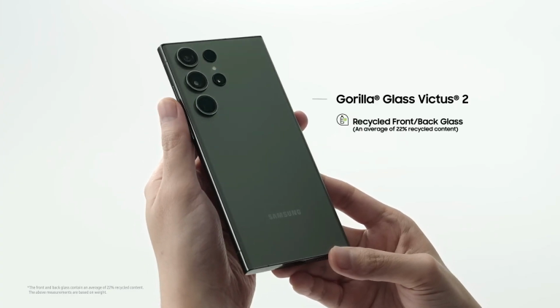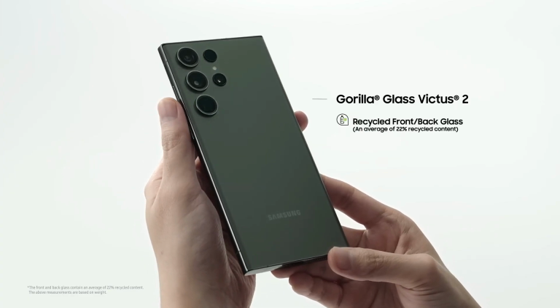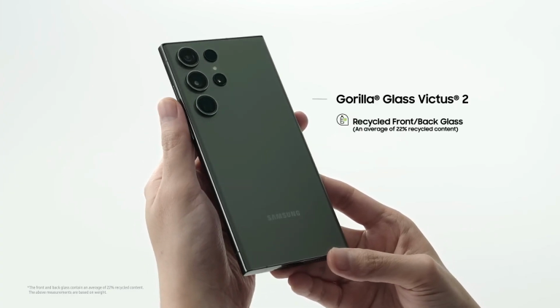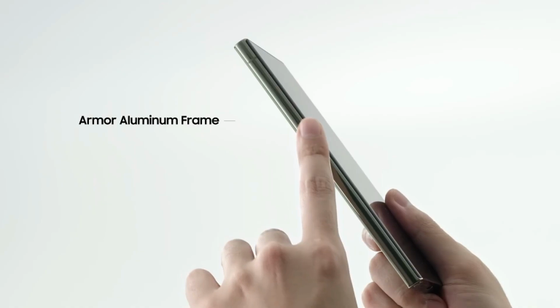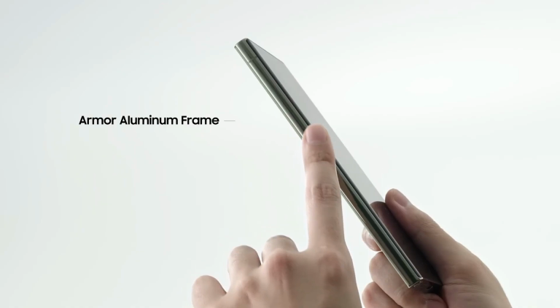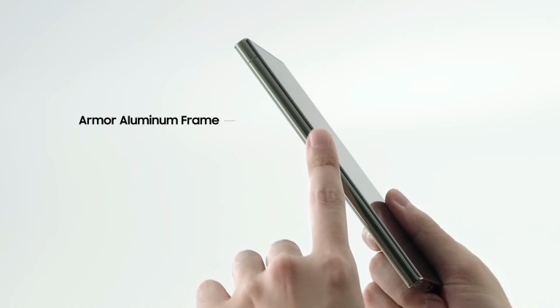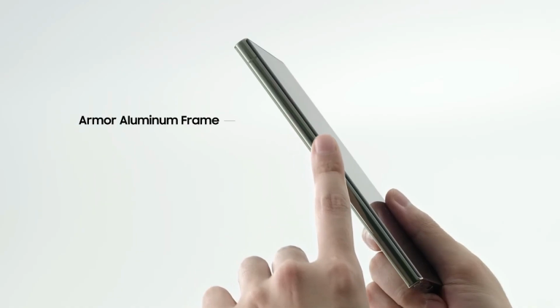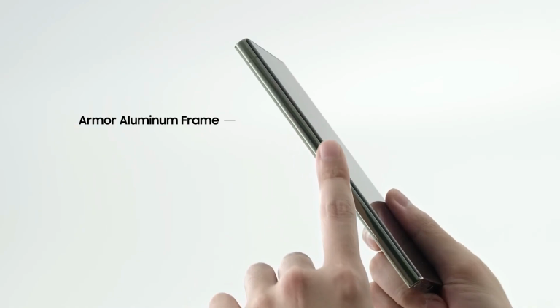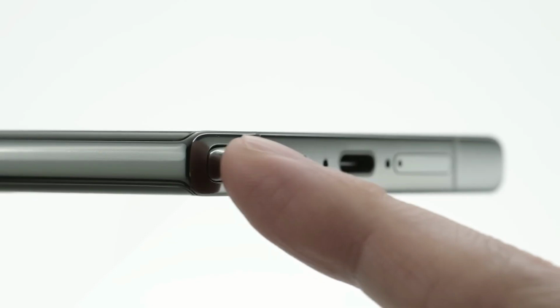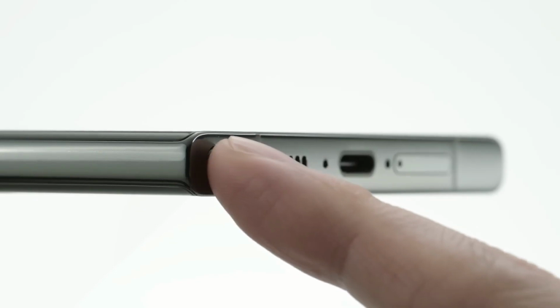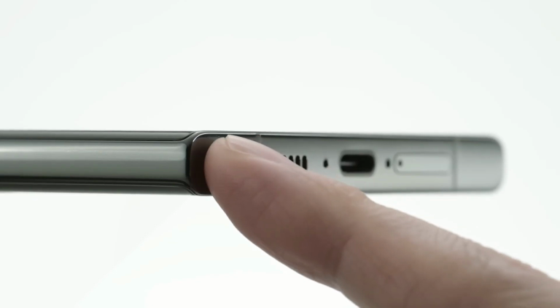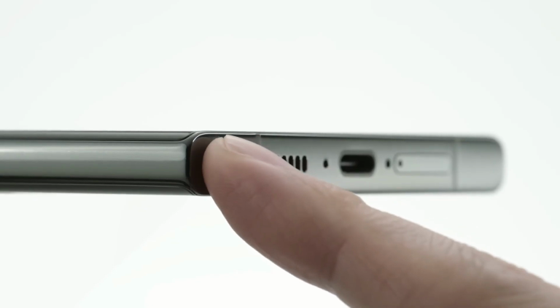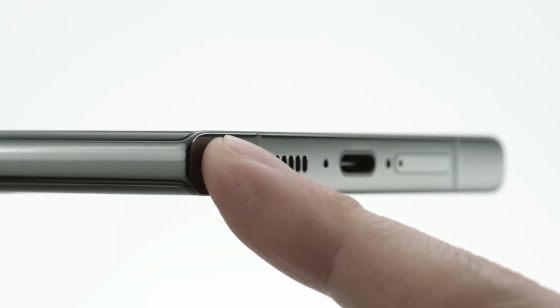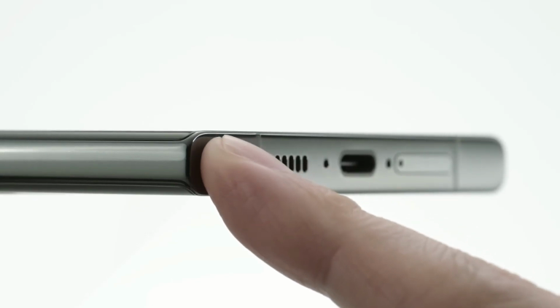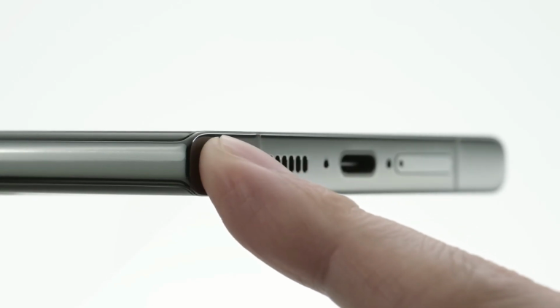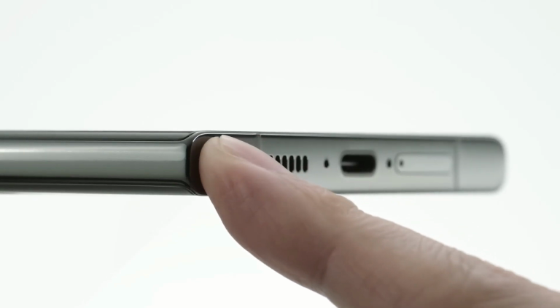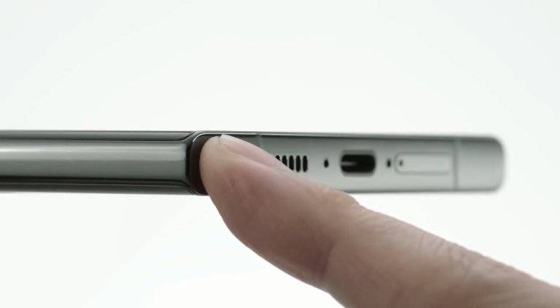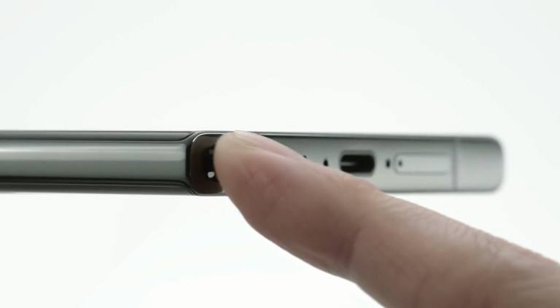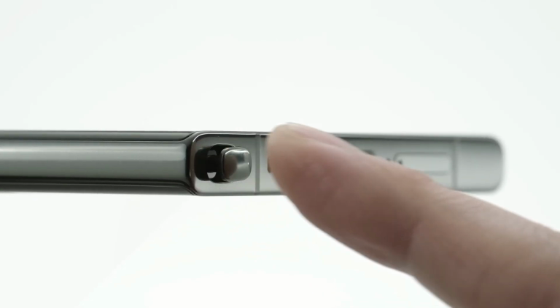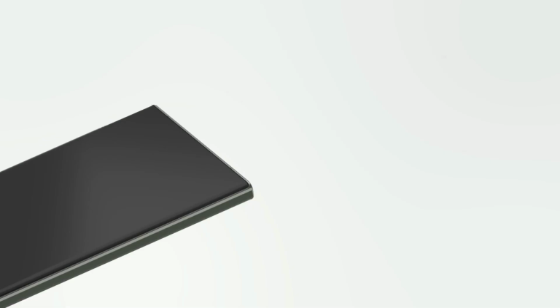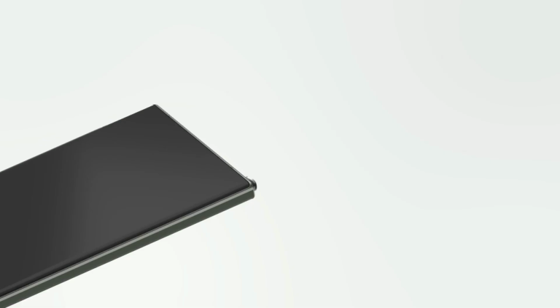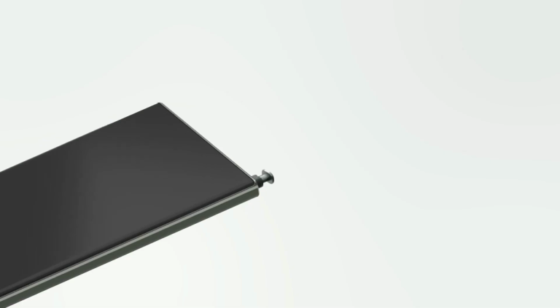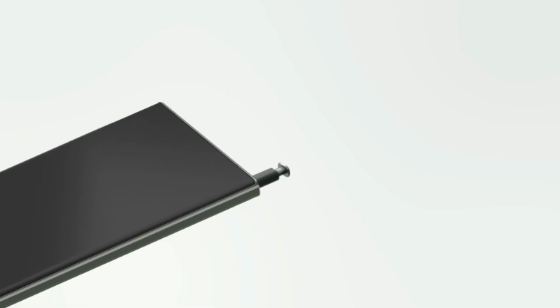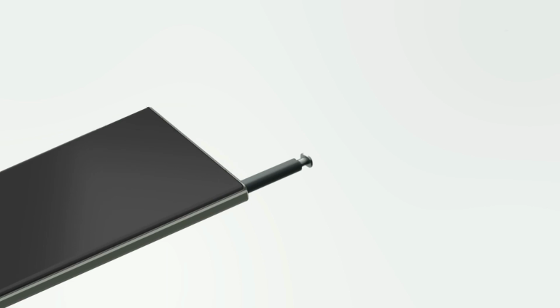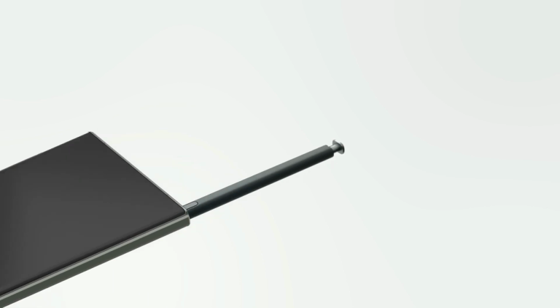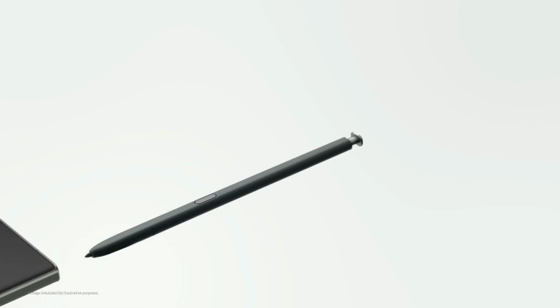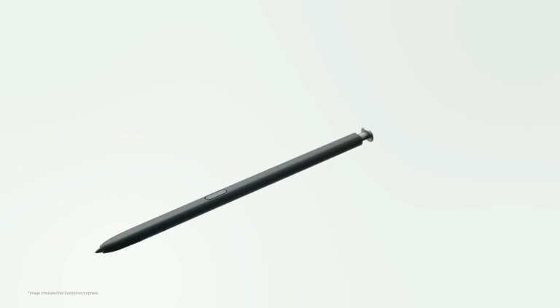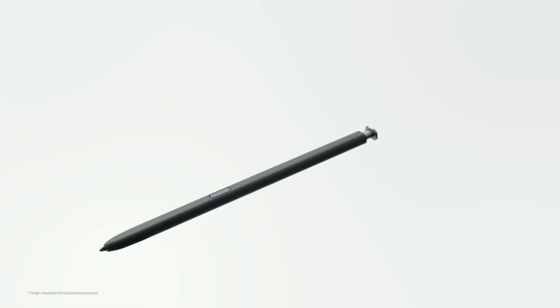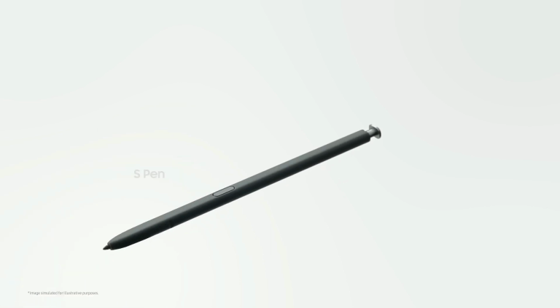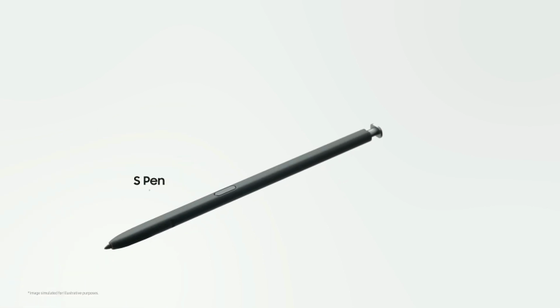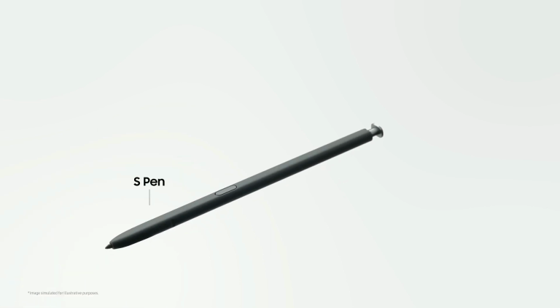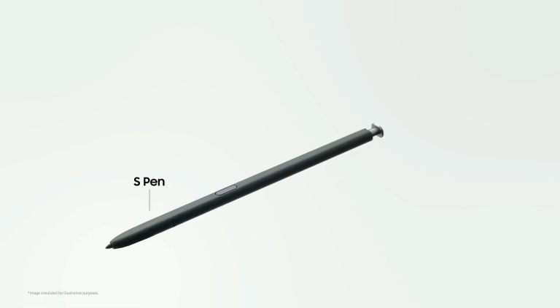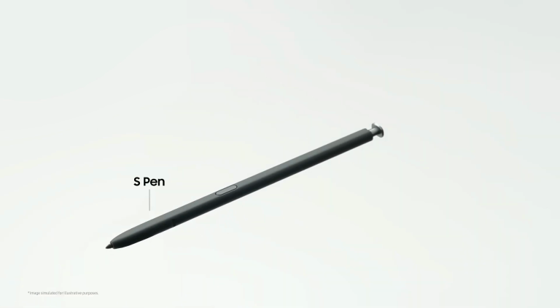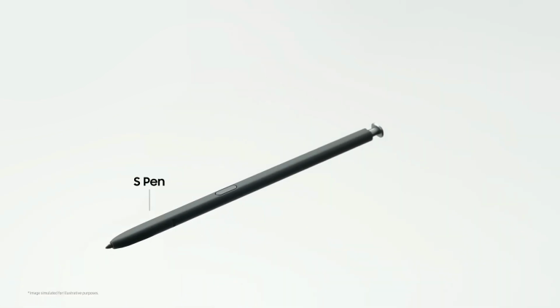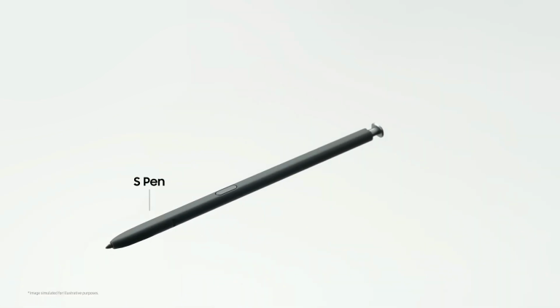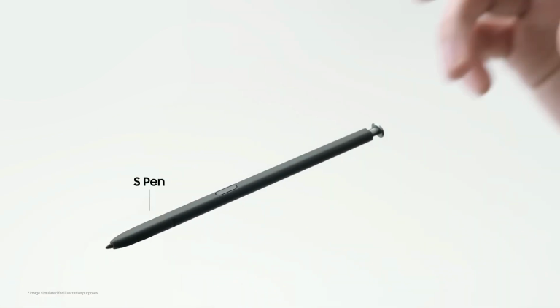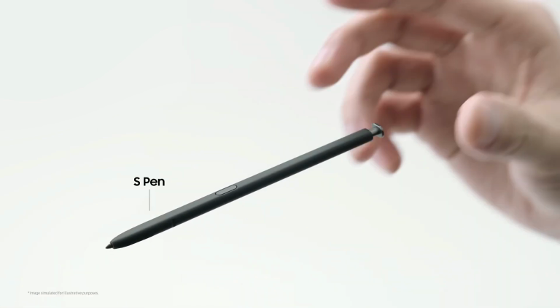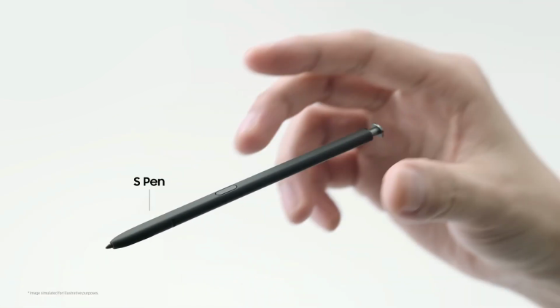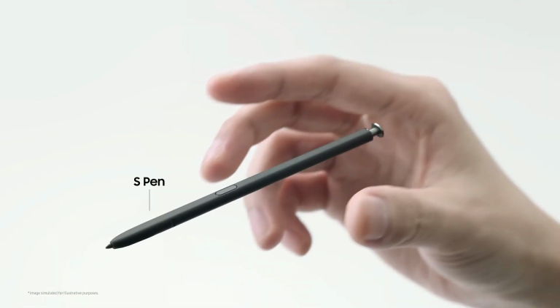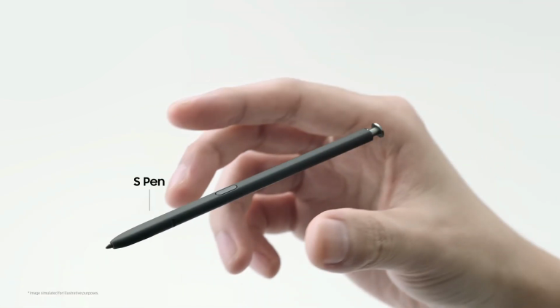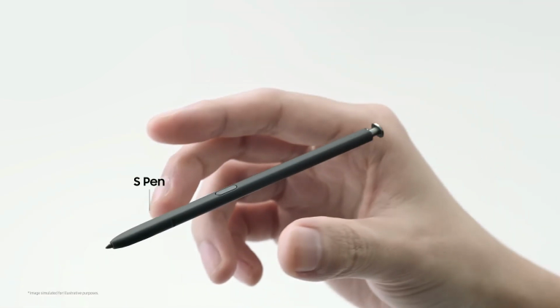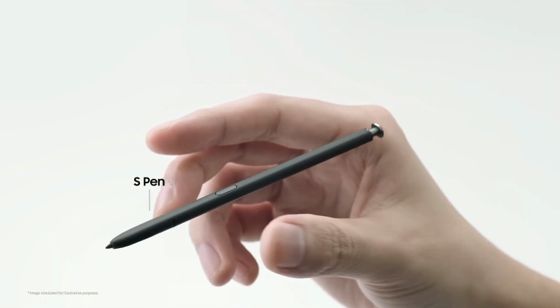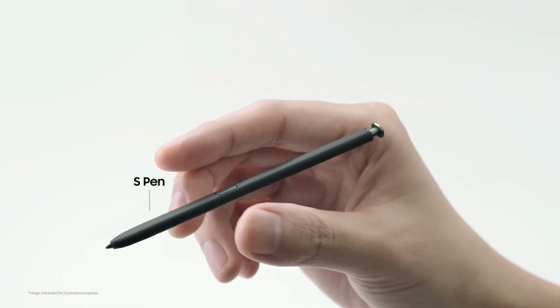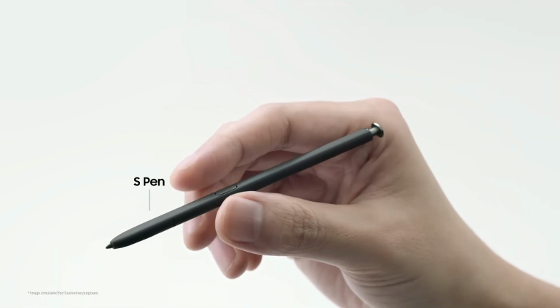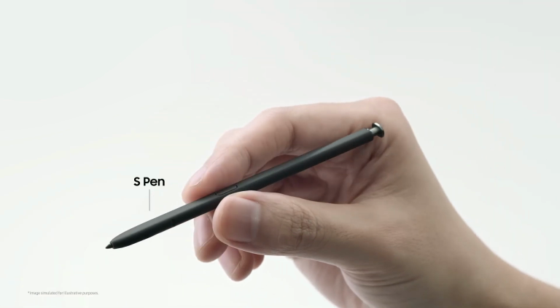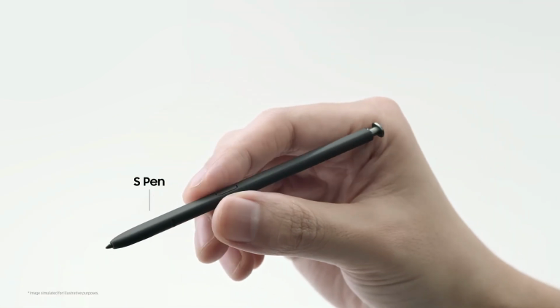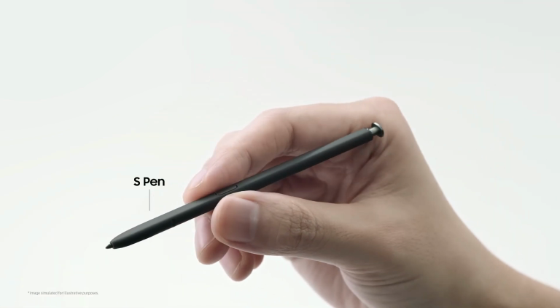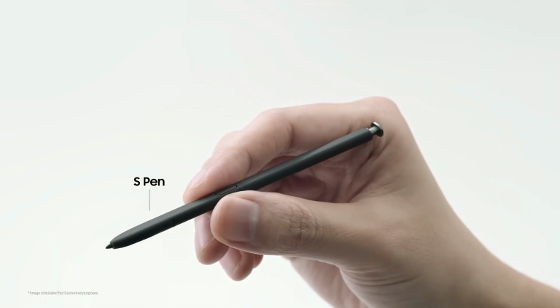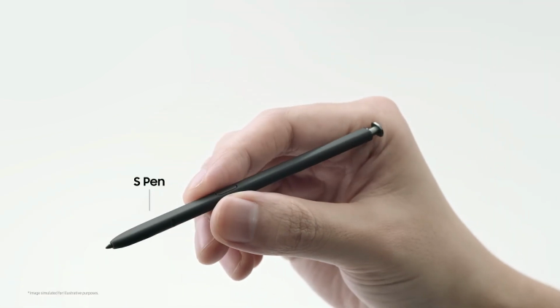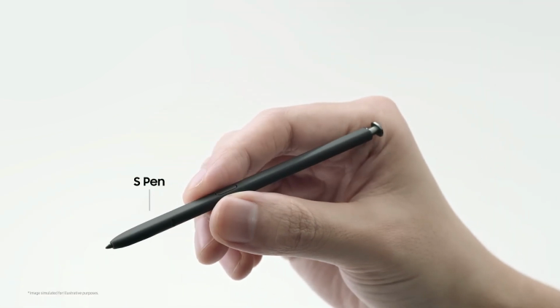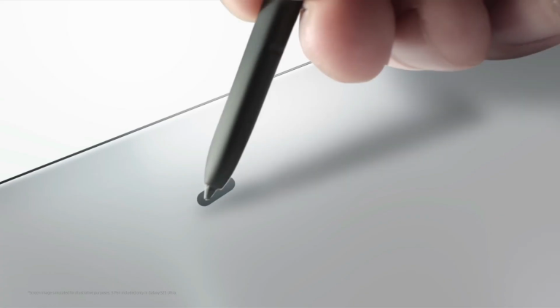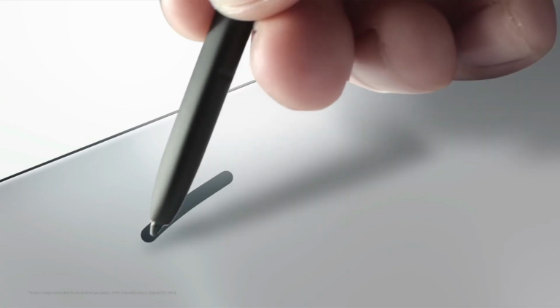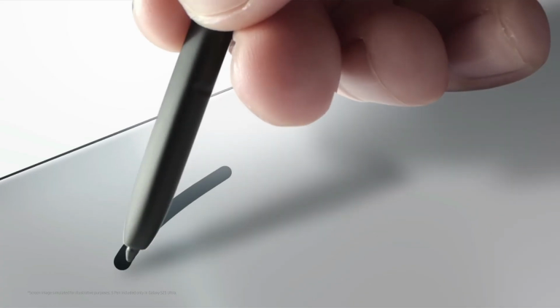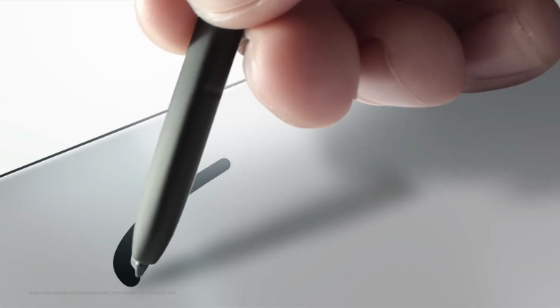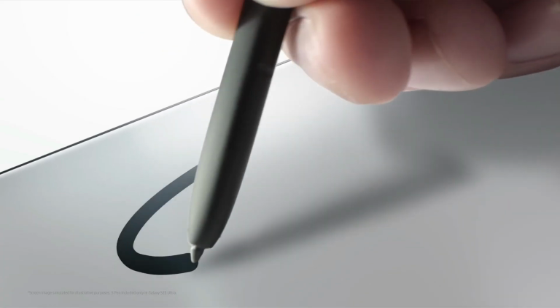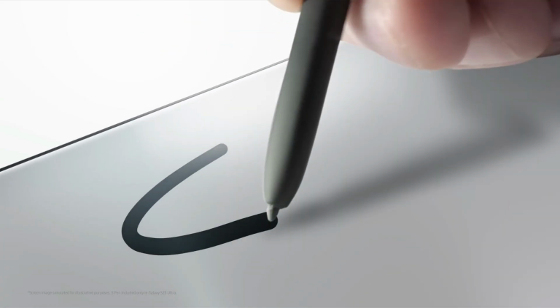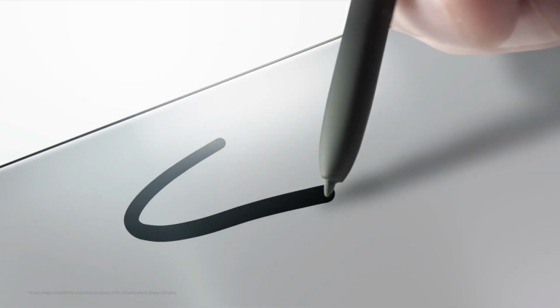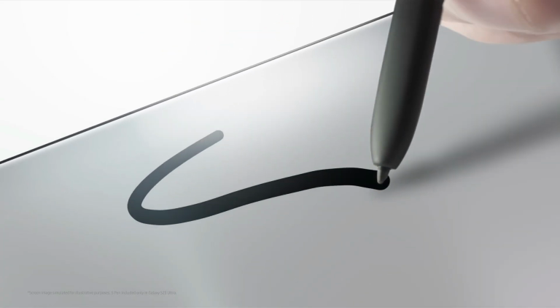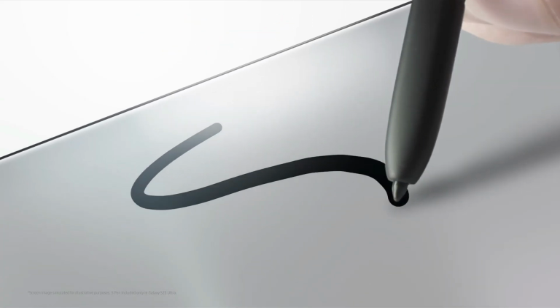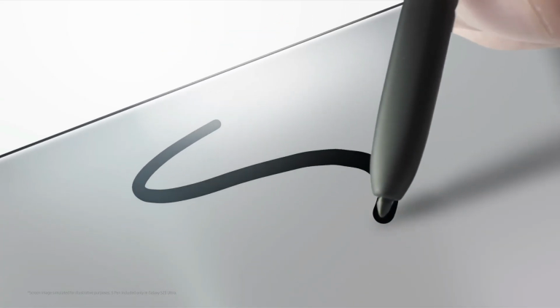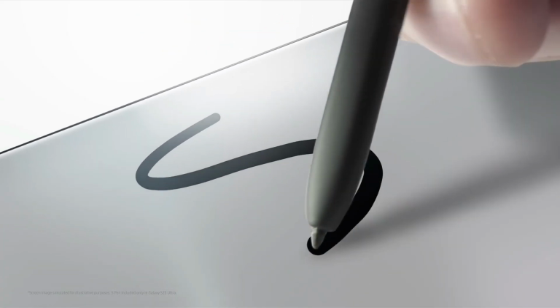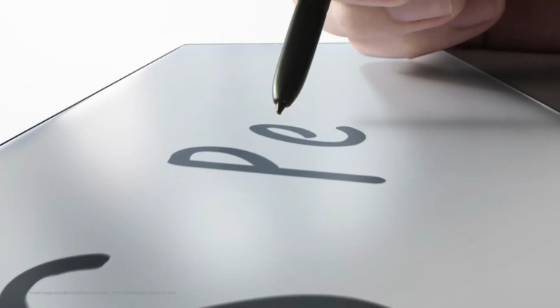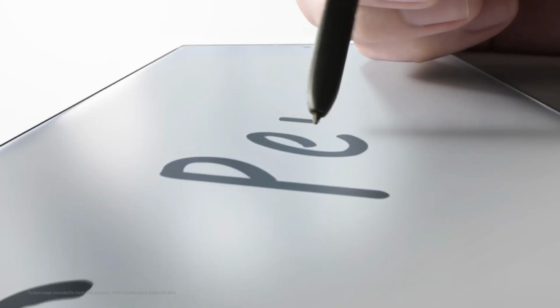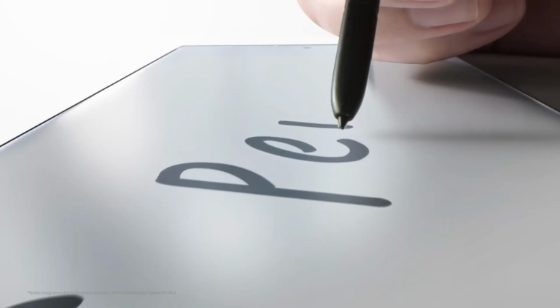What sets it apart is its compatibility with the S Pen, making tasks like note-taking and drawing a breeze, not to mention its navigational advantages.